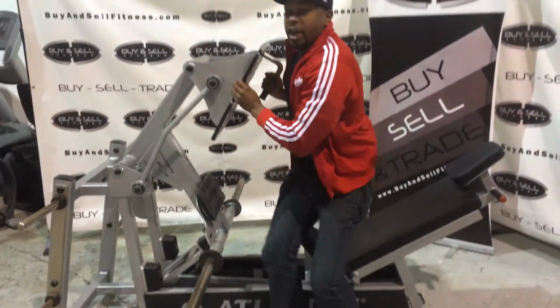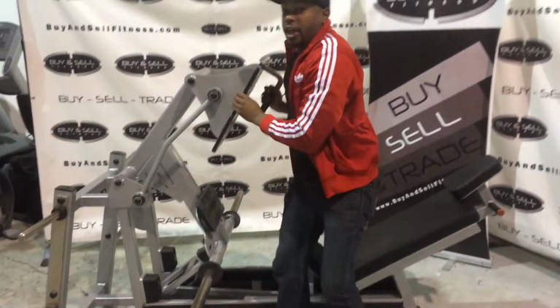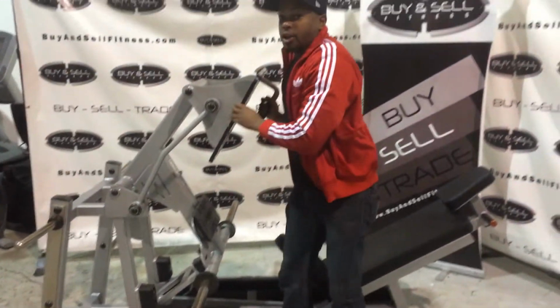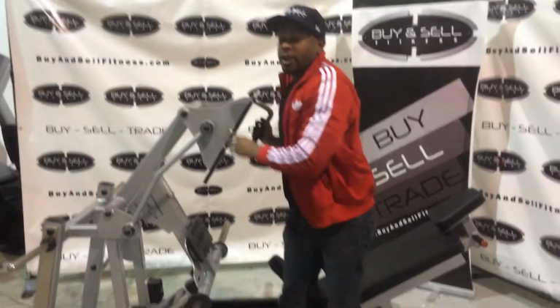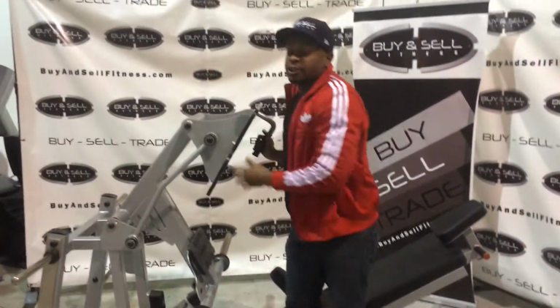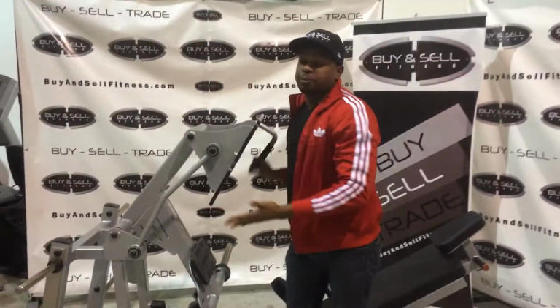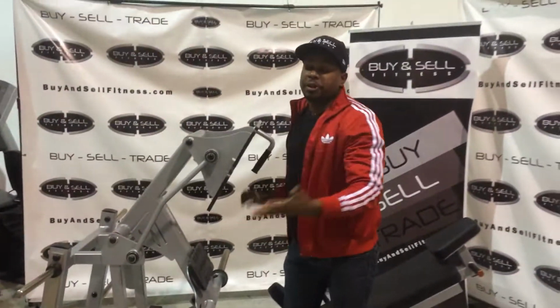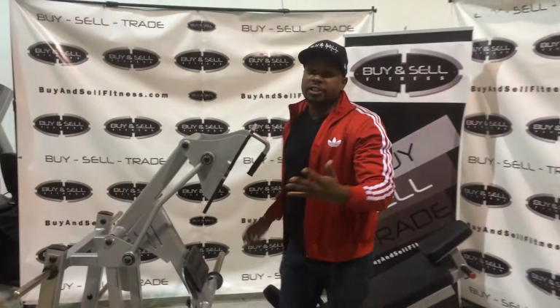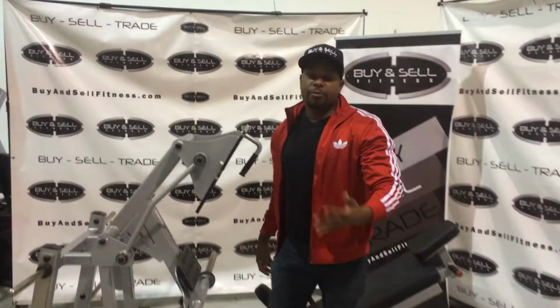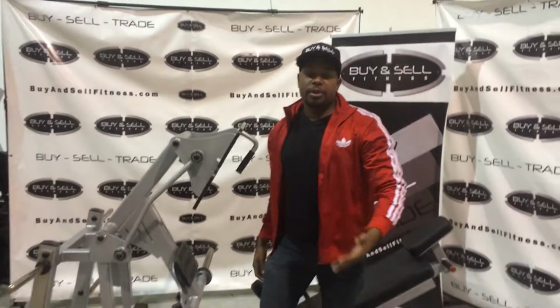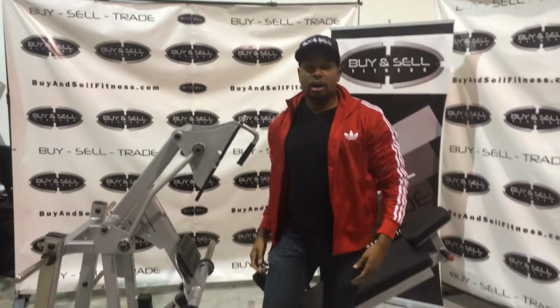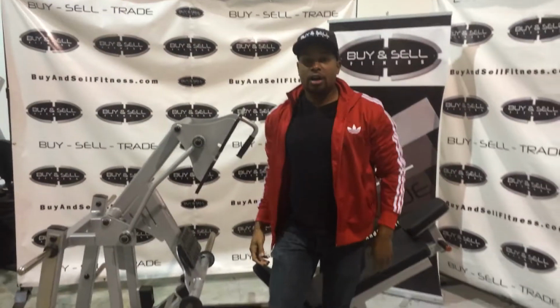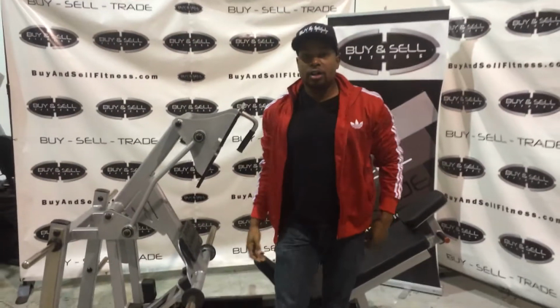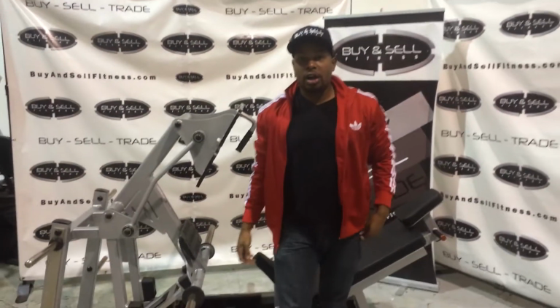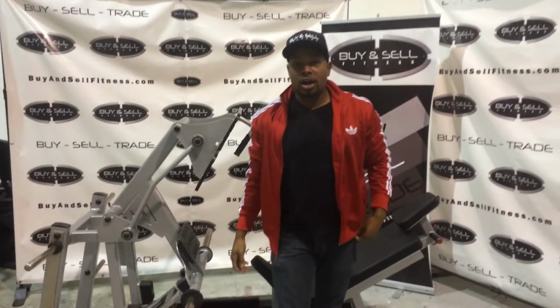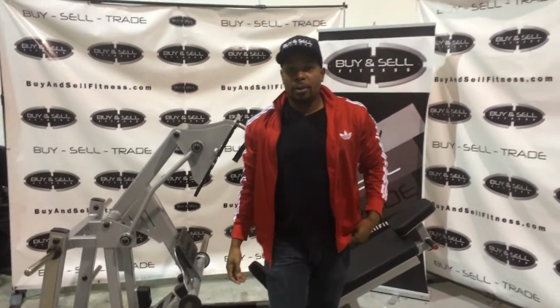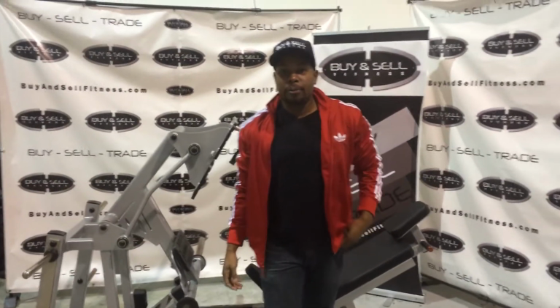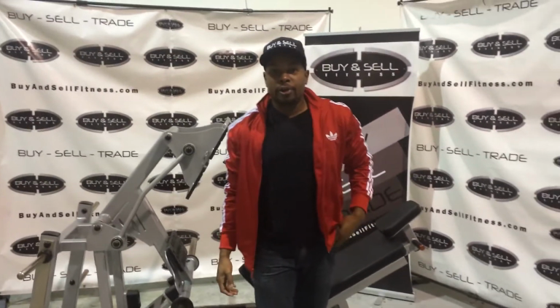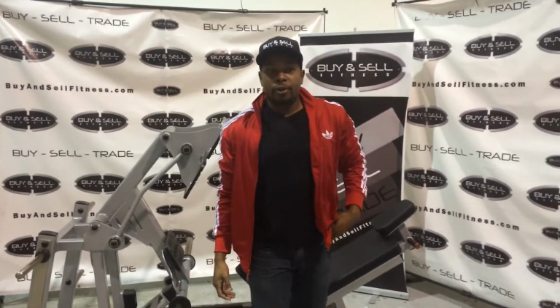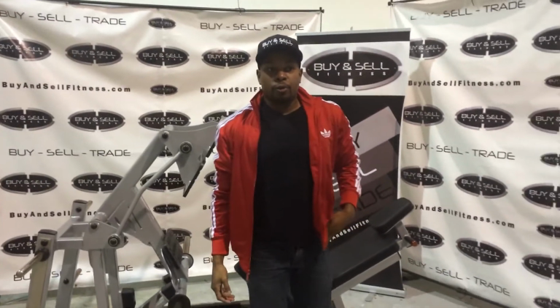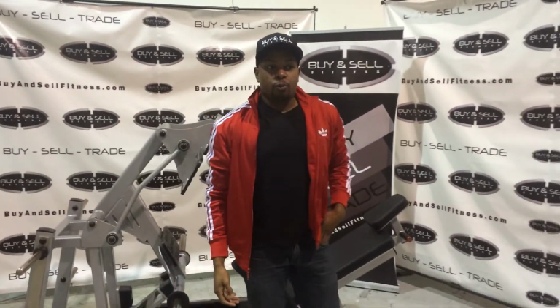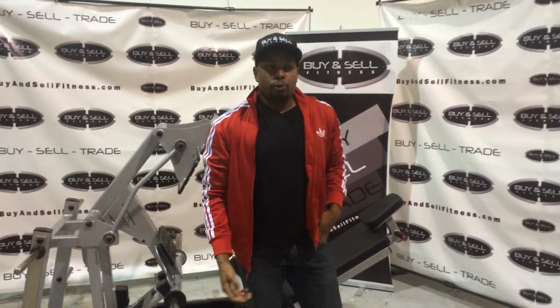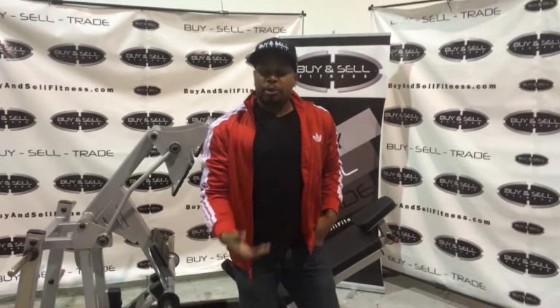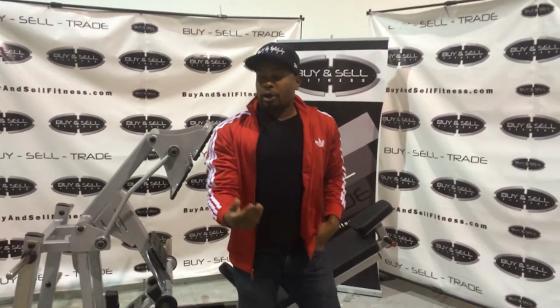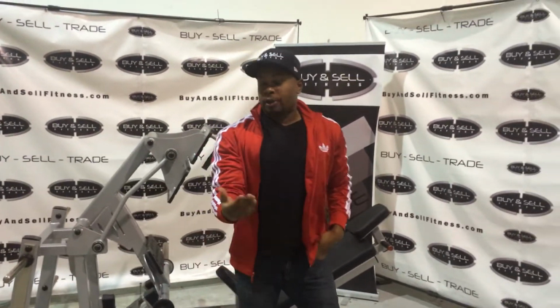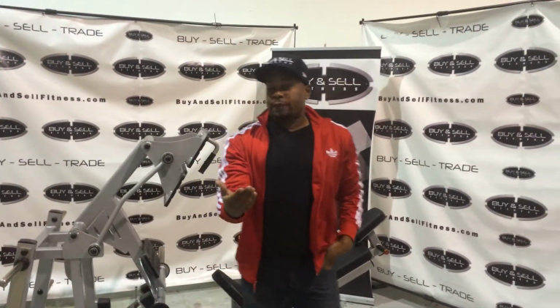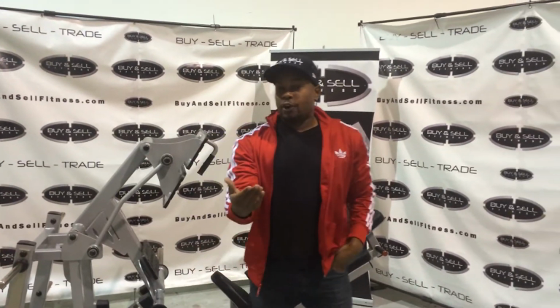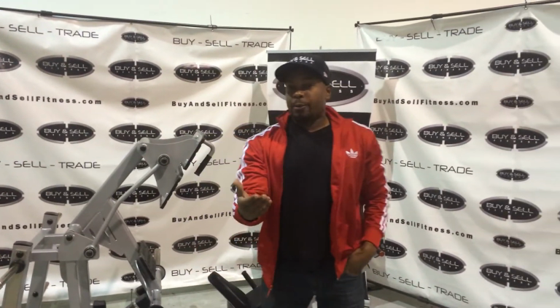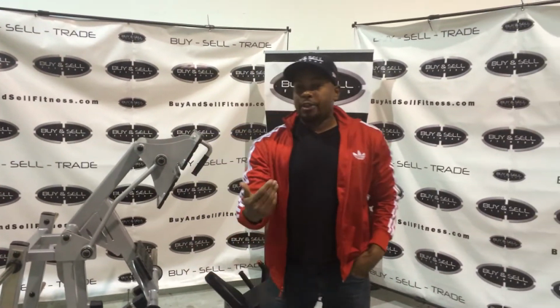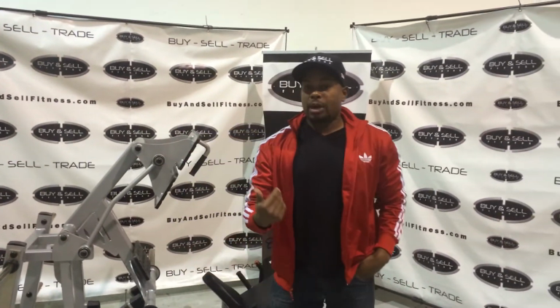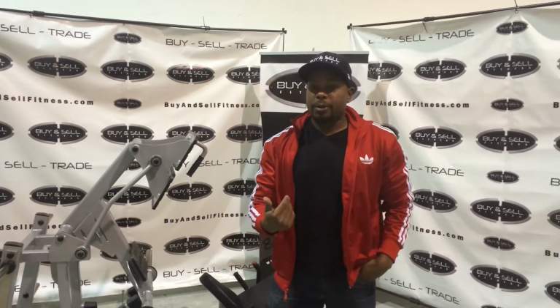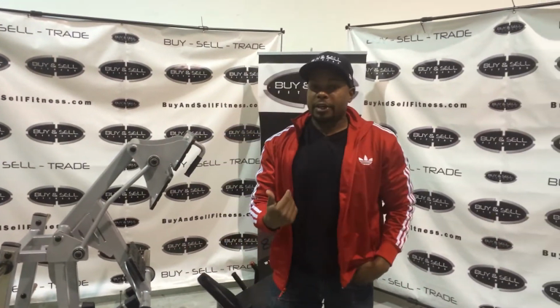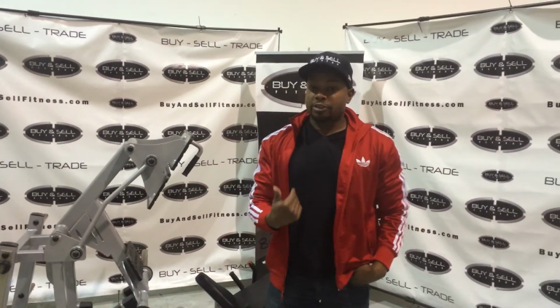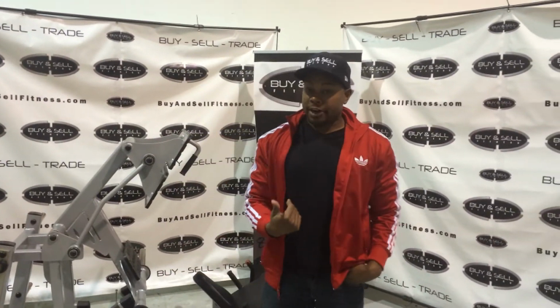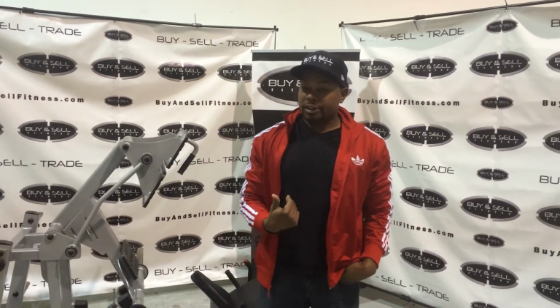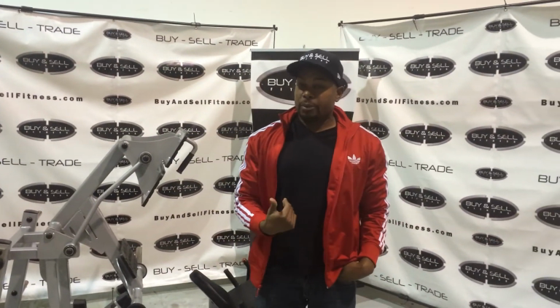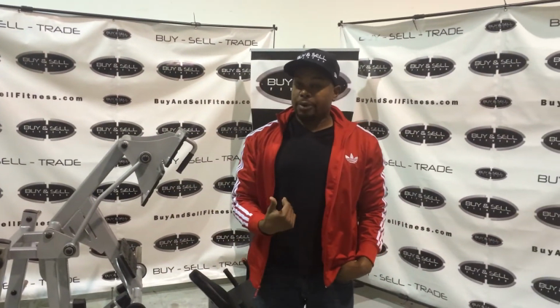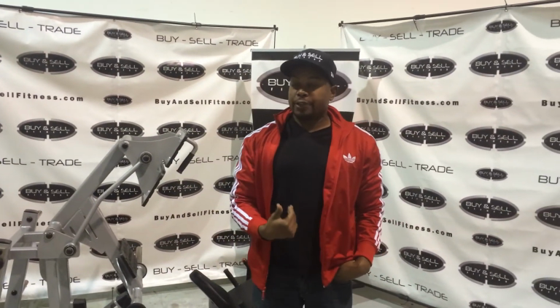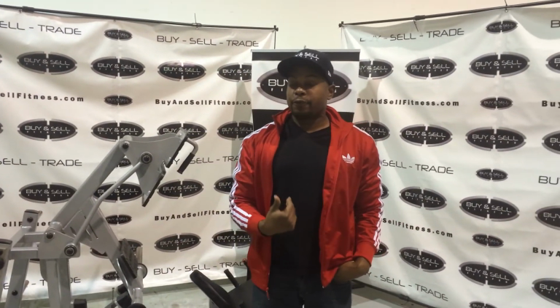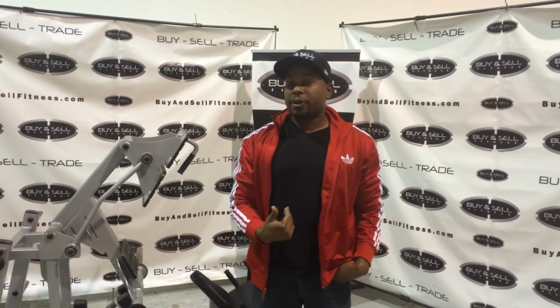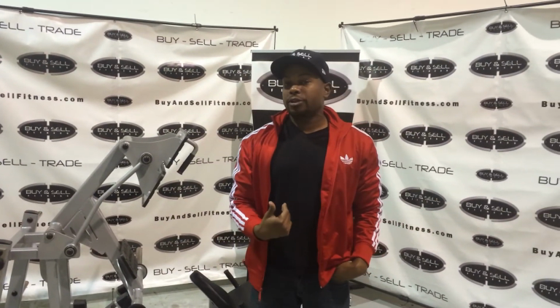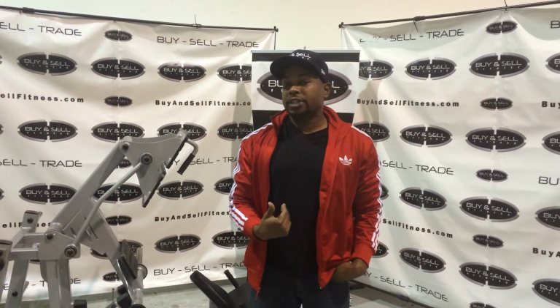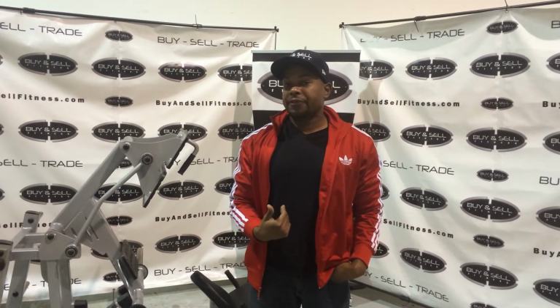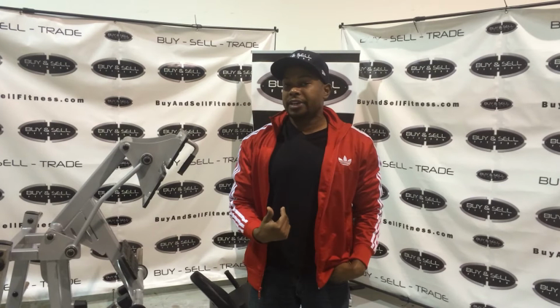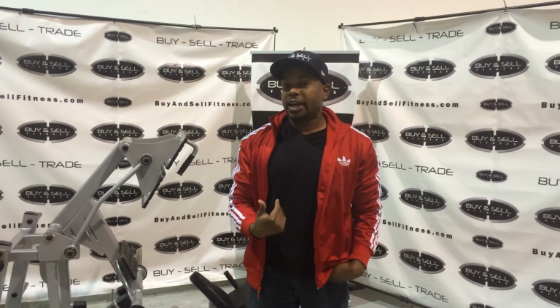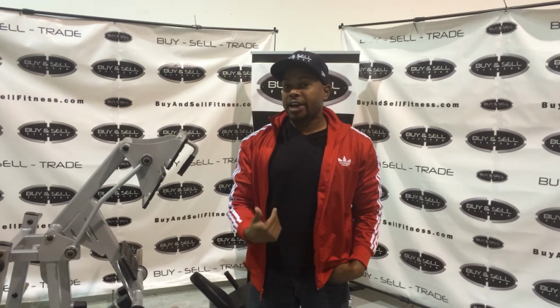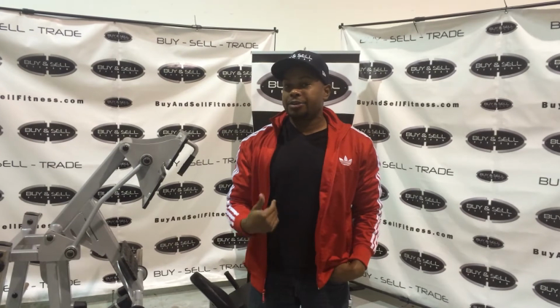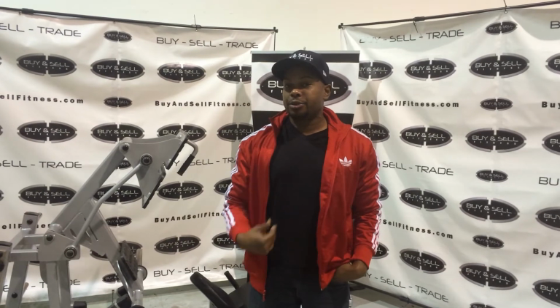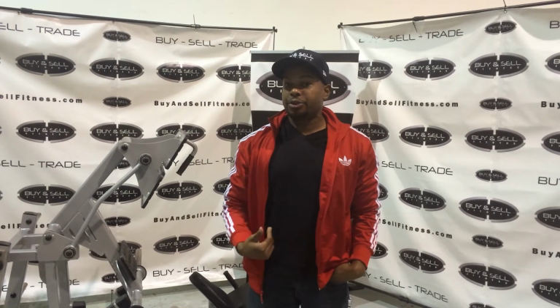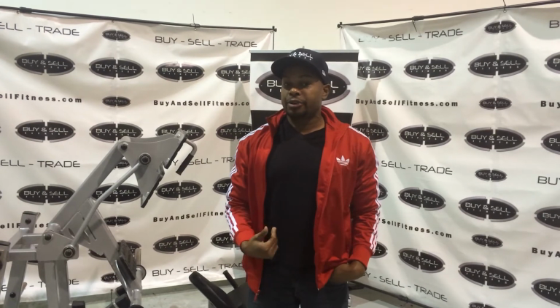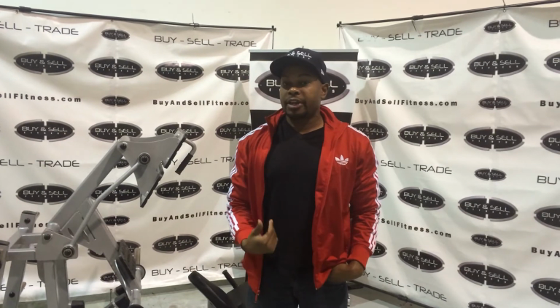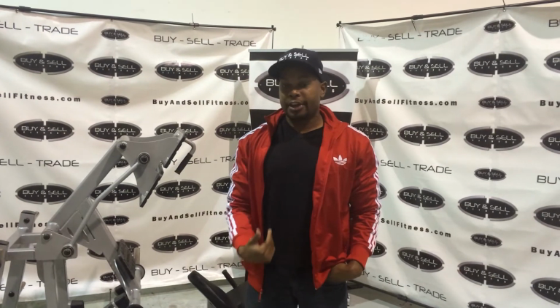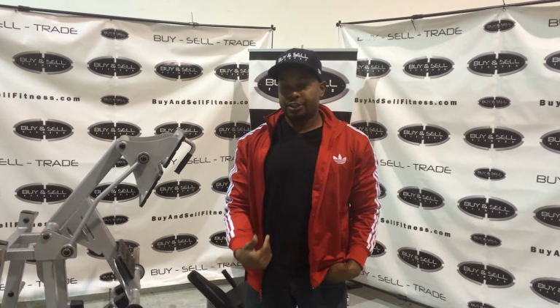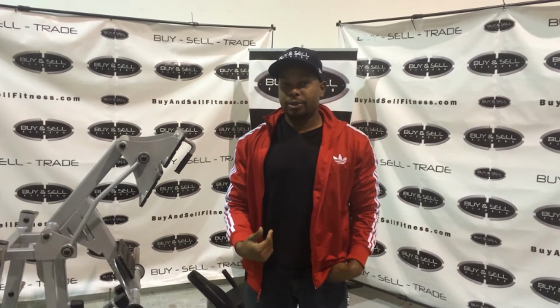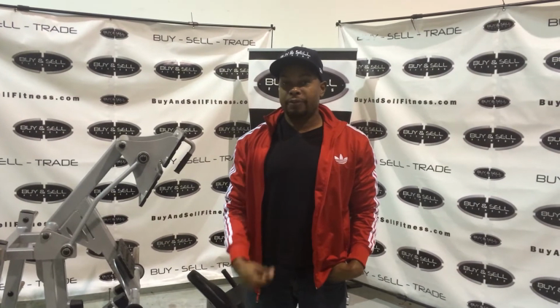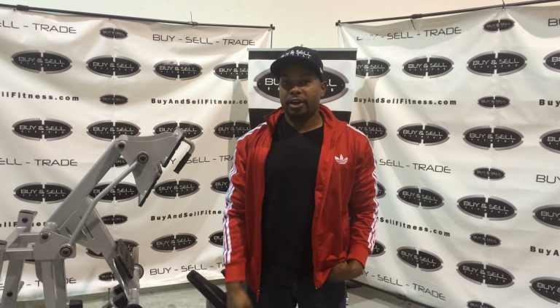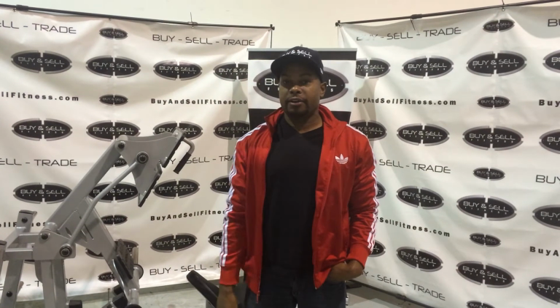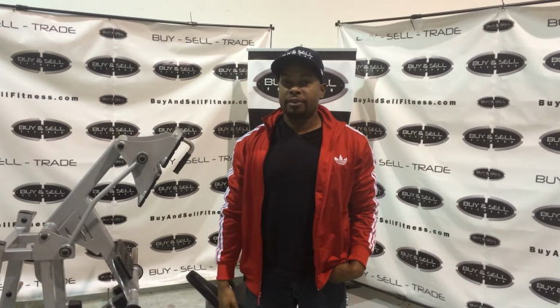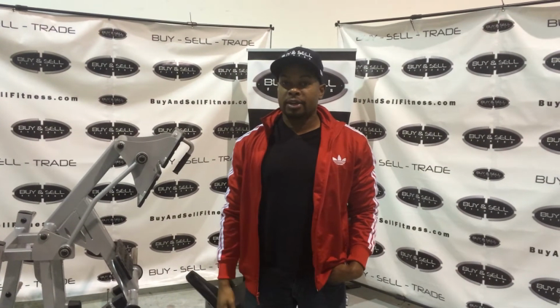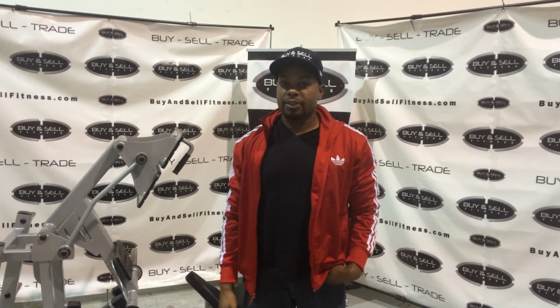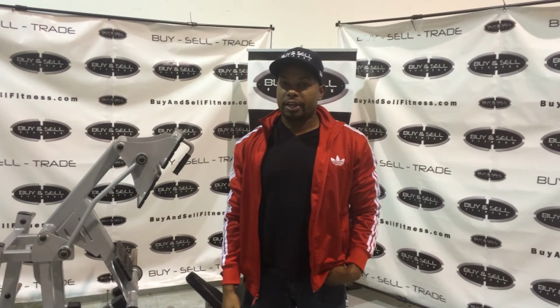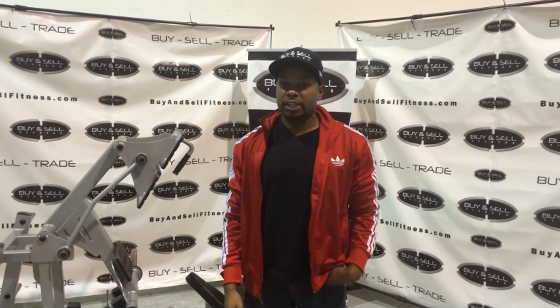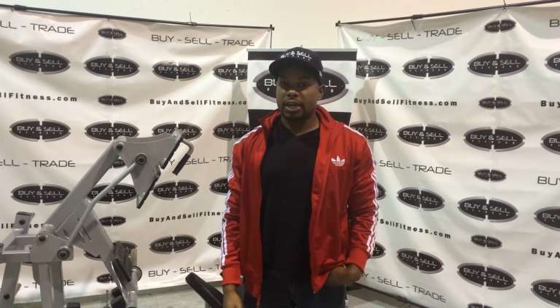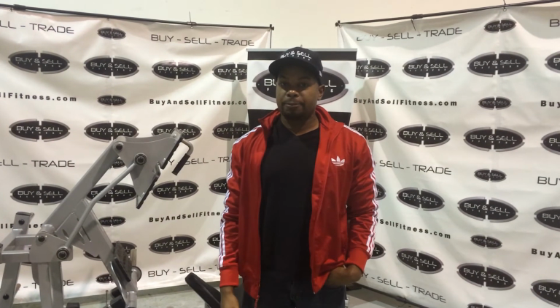Any questions, please give me a call. We've been talking on the phone, but my direct number is 407-923-8285. Thanks a lot.